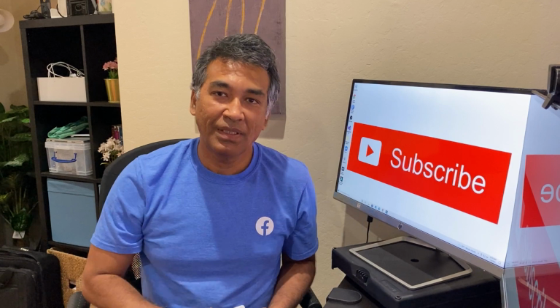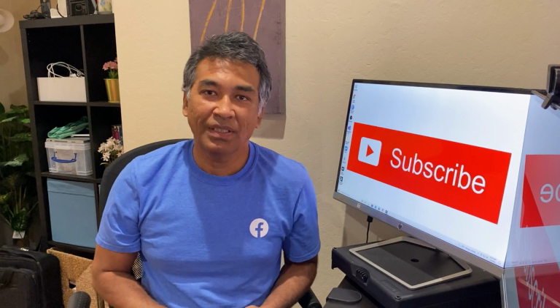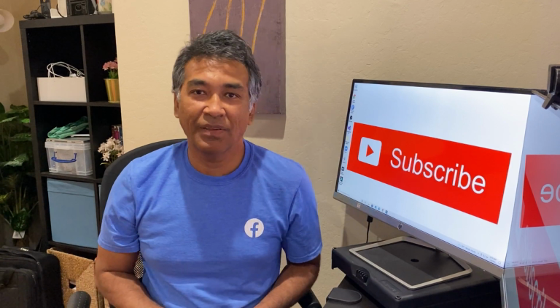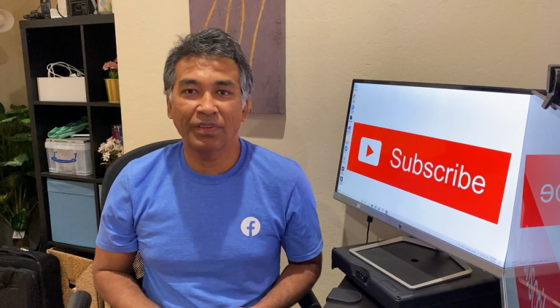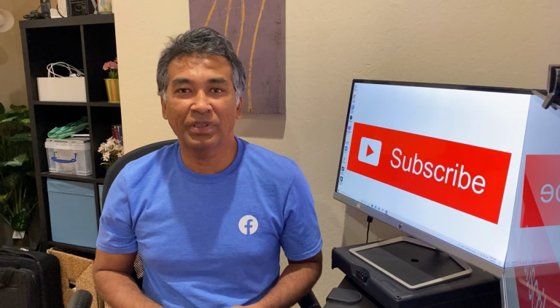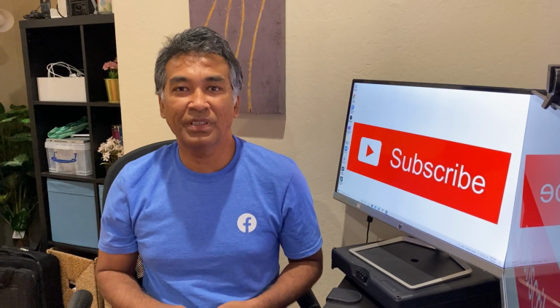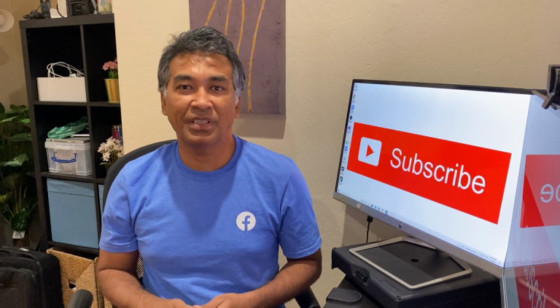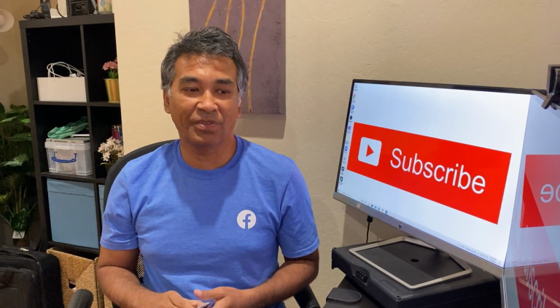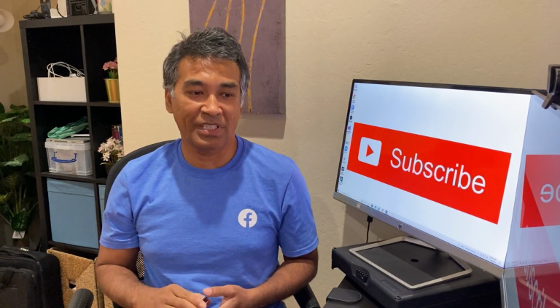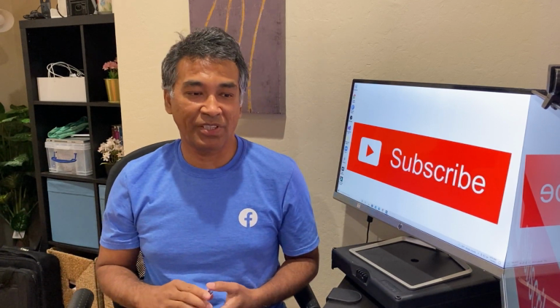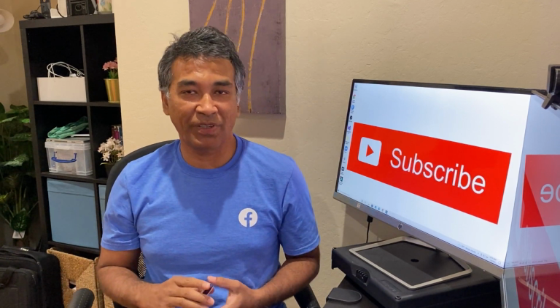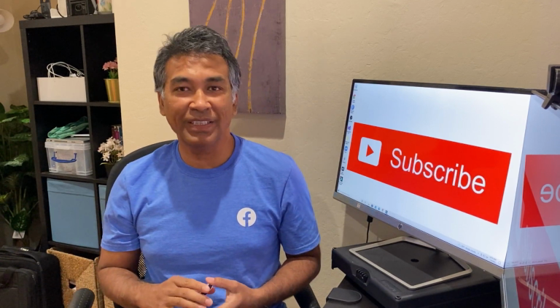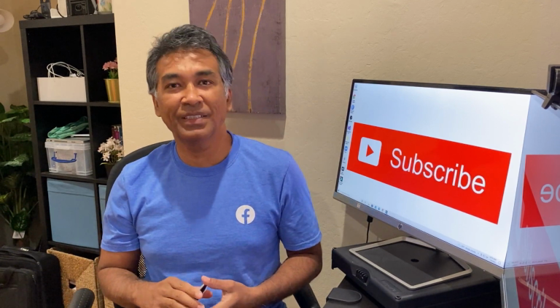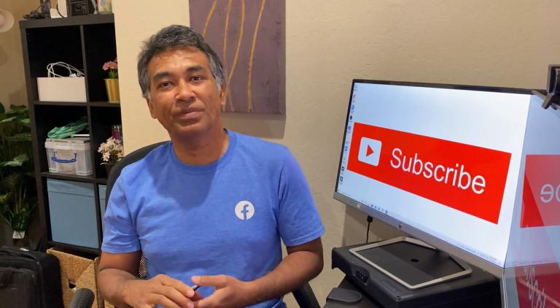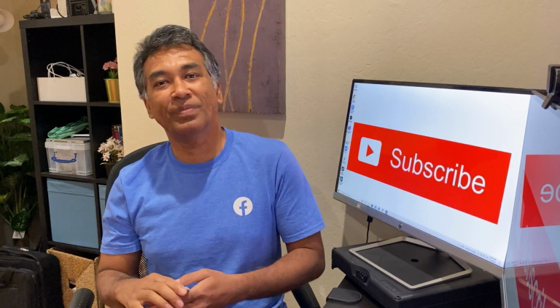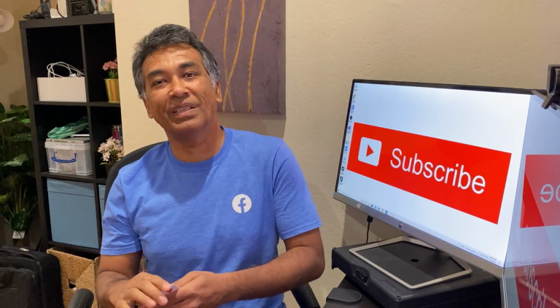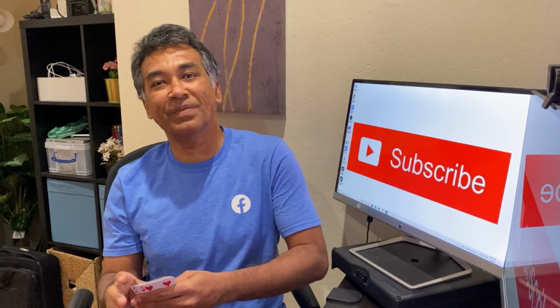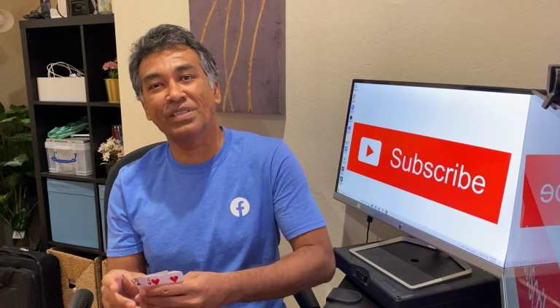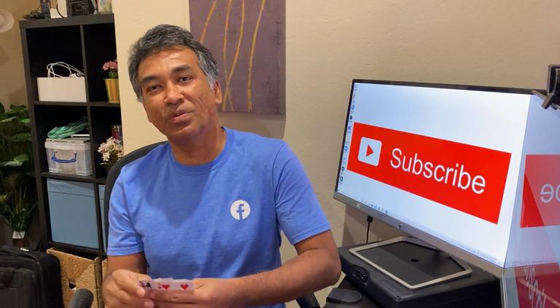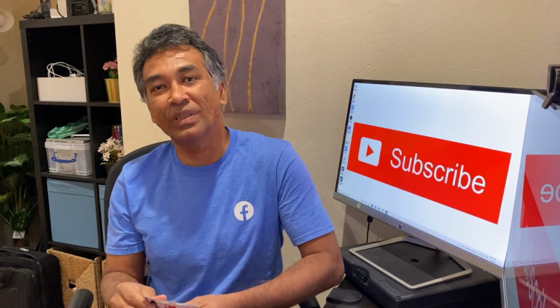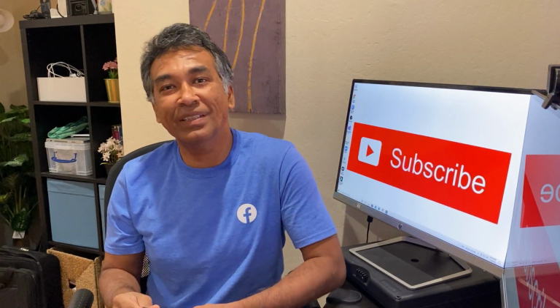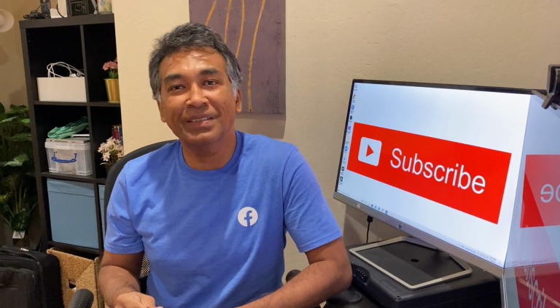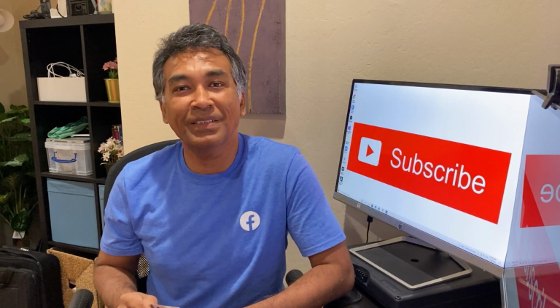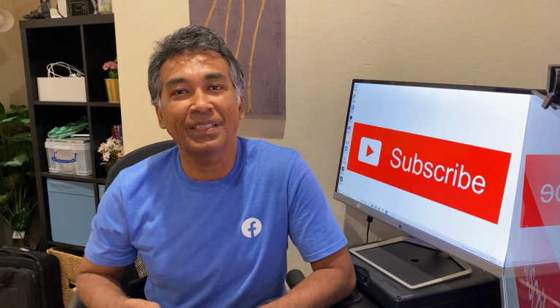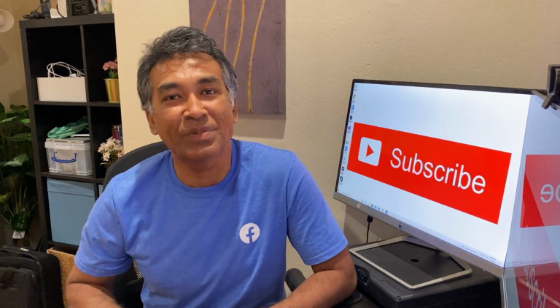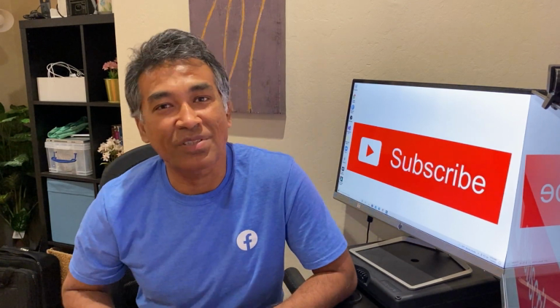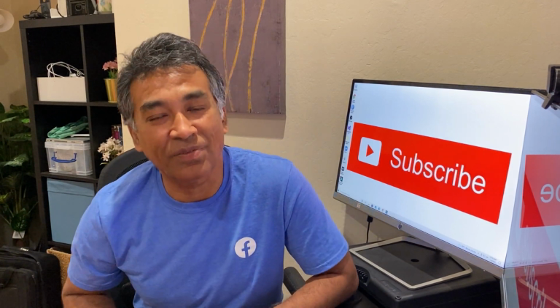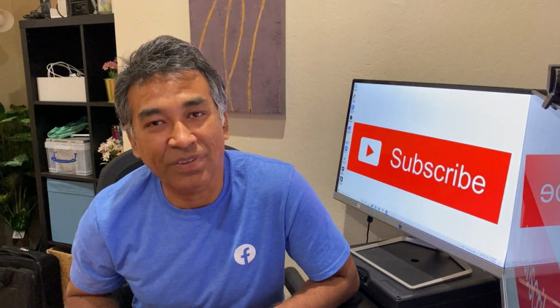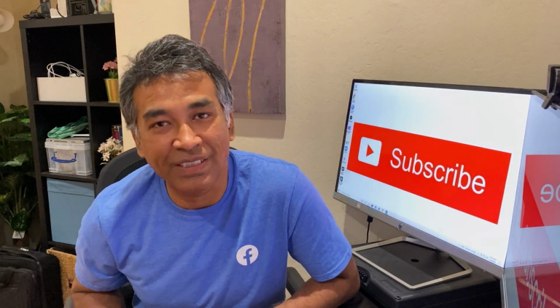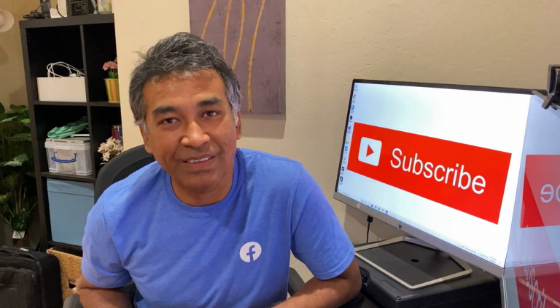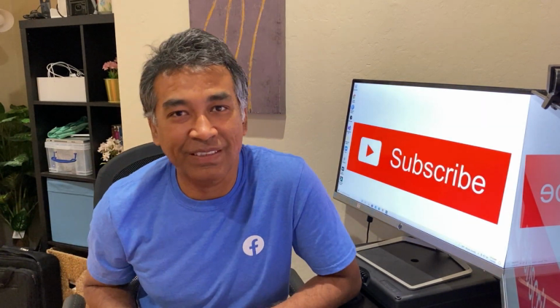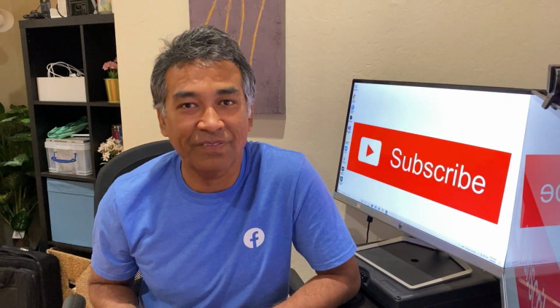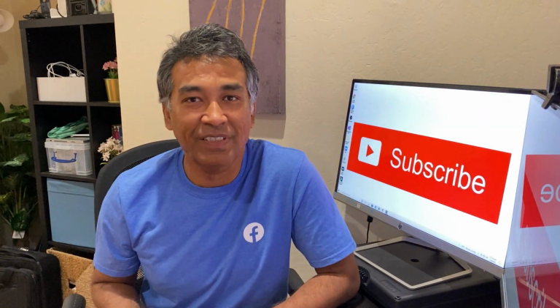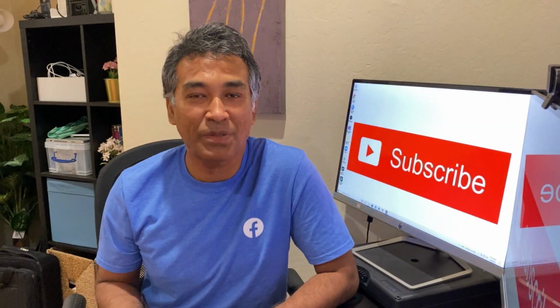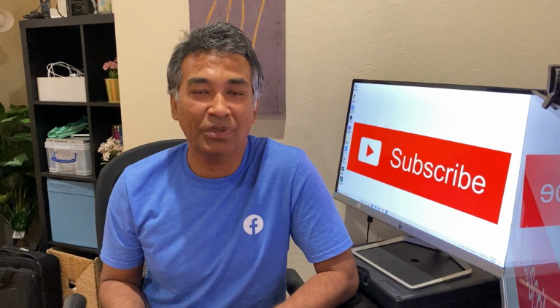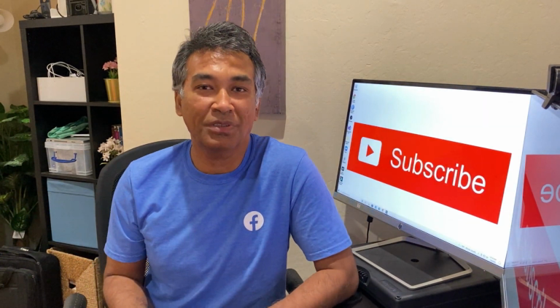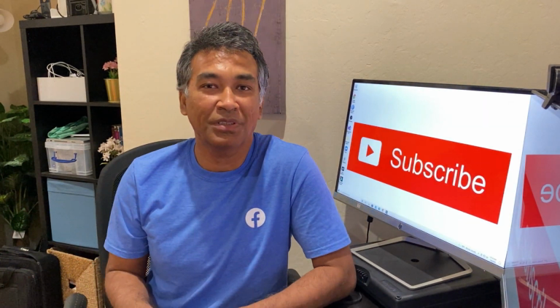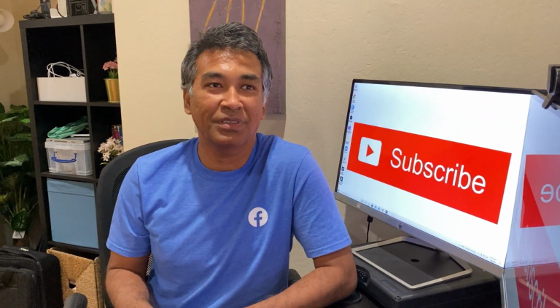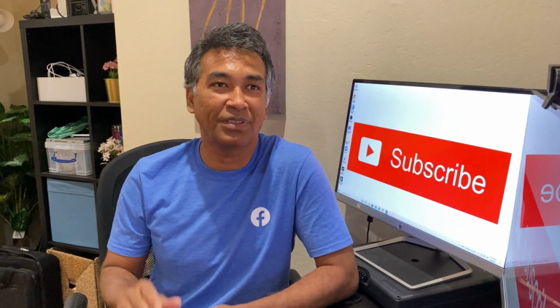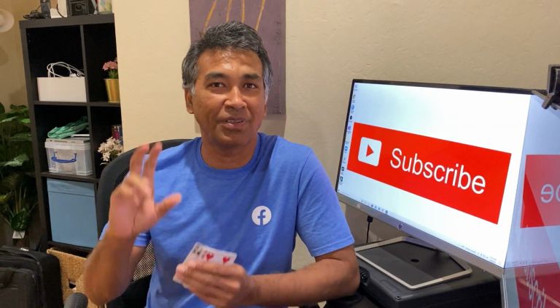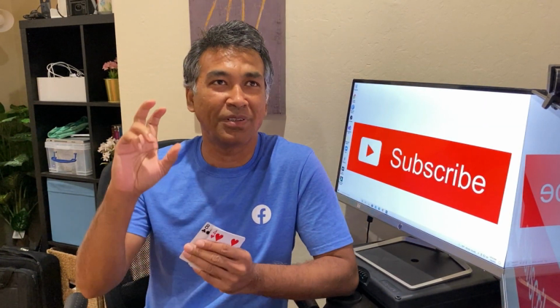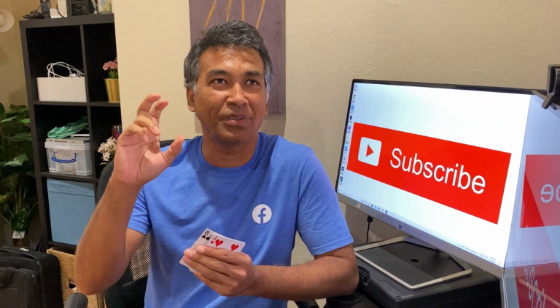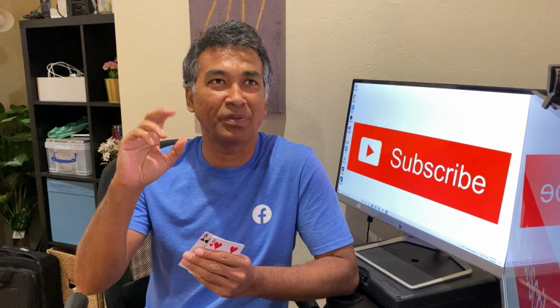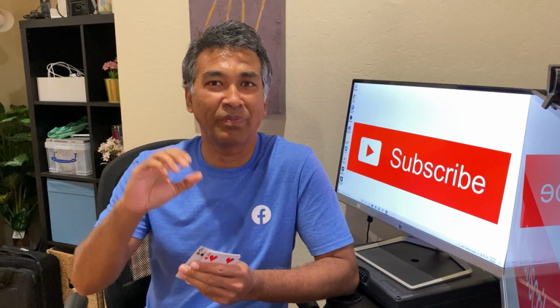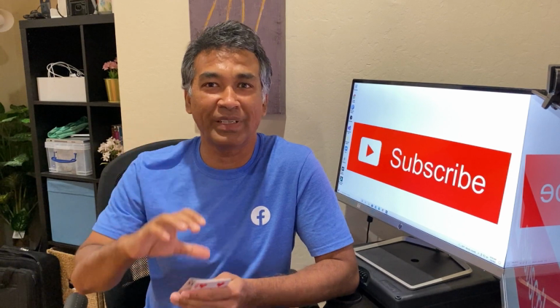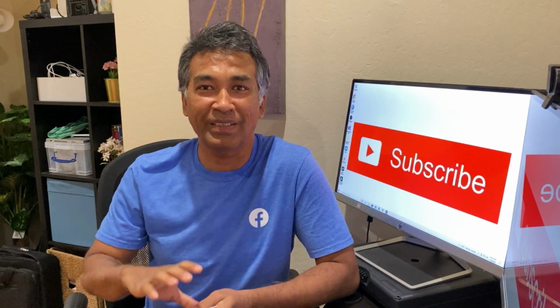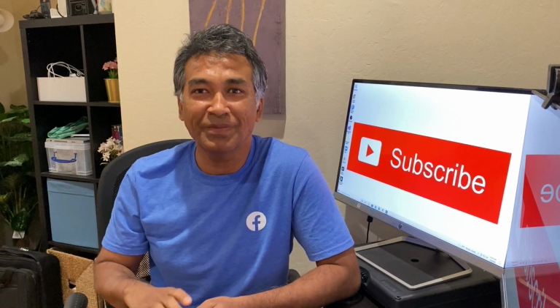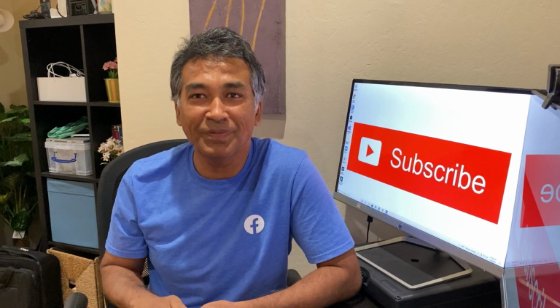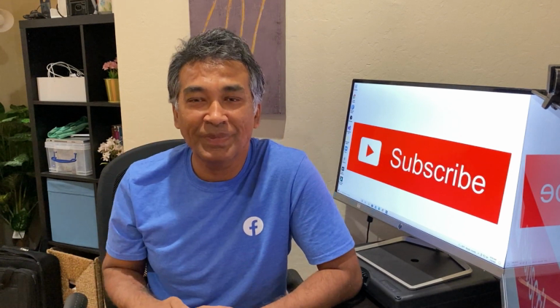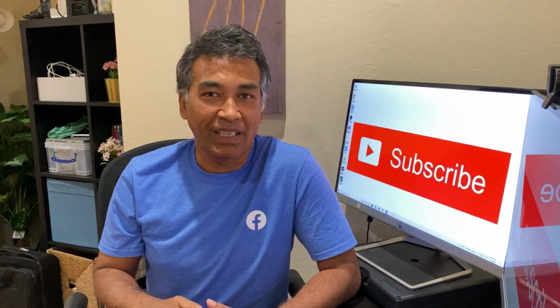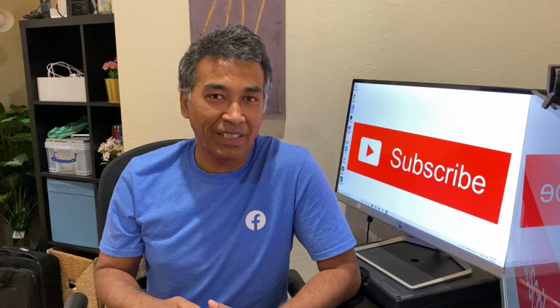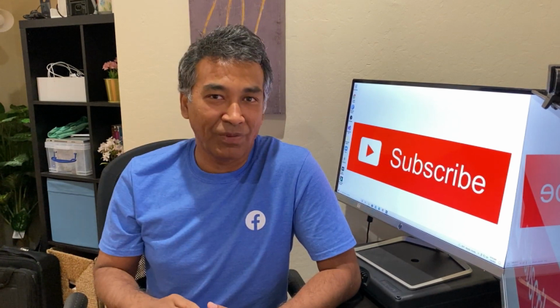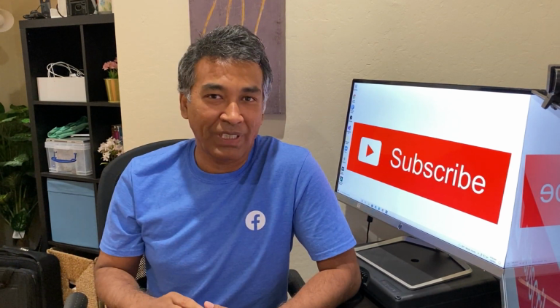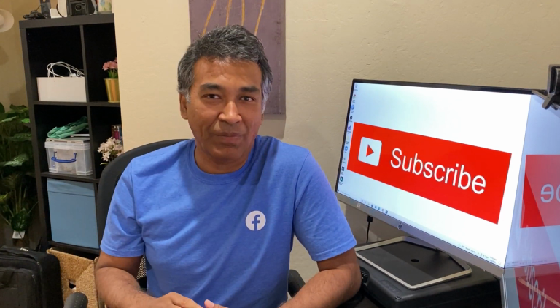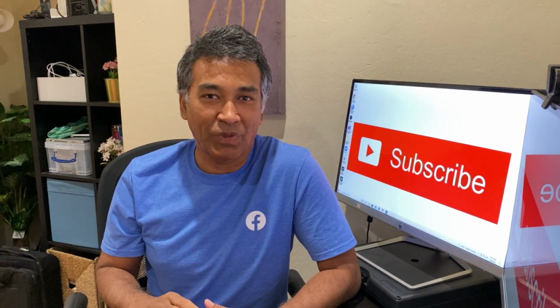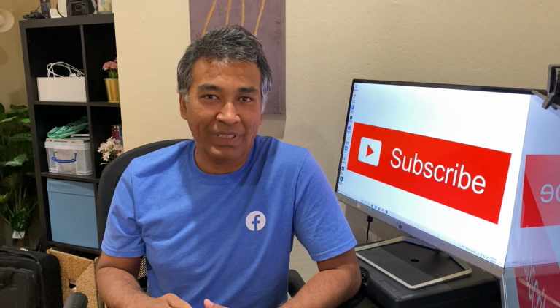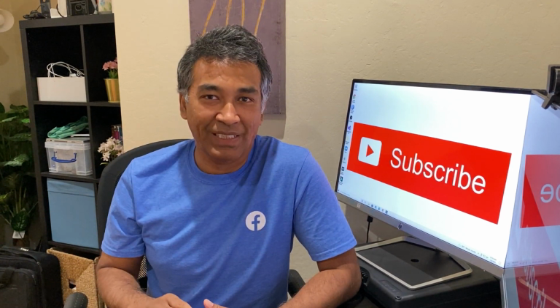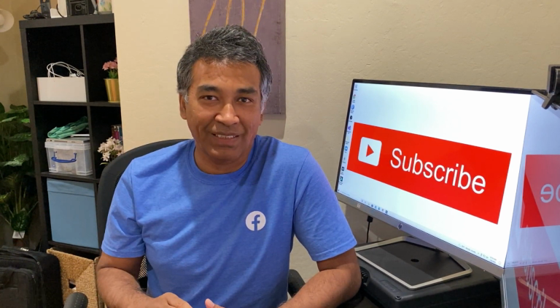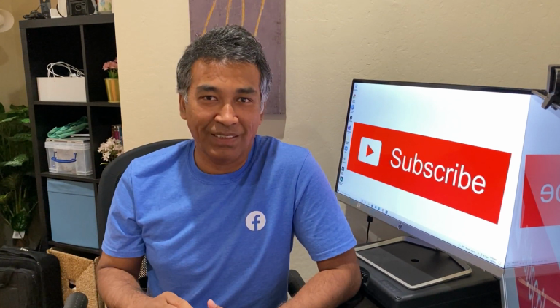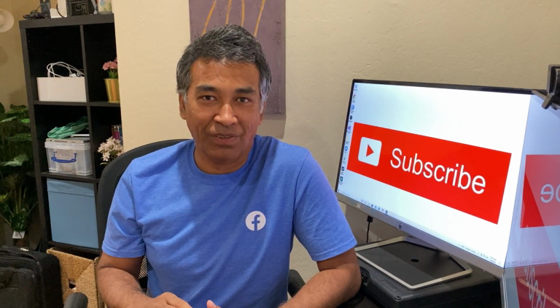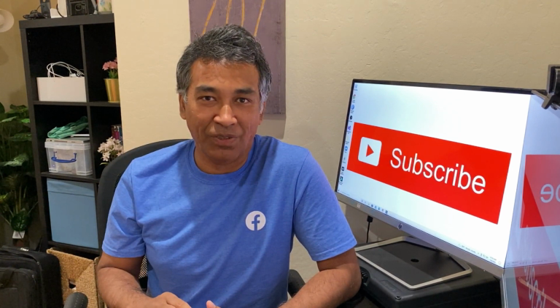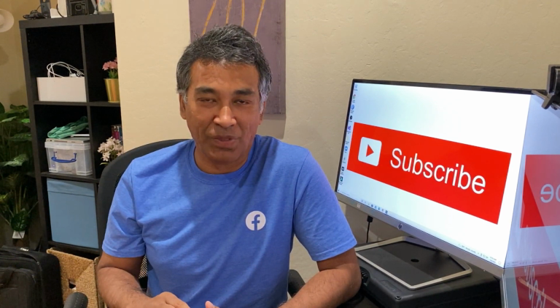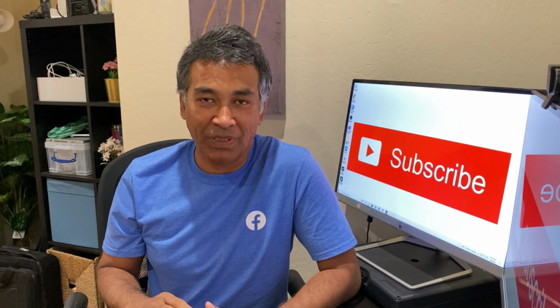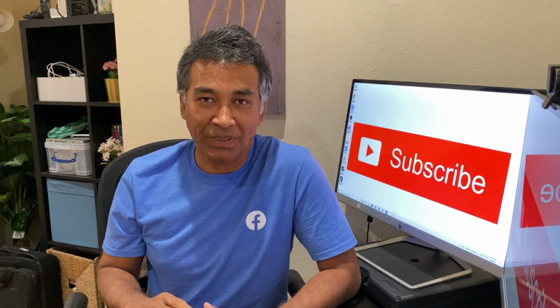Hey everyone, how is it going? My name is Obaidah. I'm a software engineer at Facebook or Meta and welcome to my channel CoreSmart.